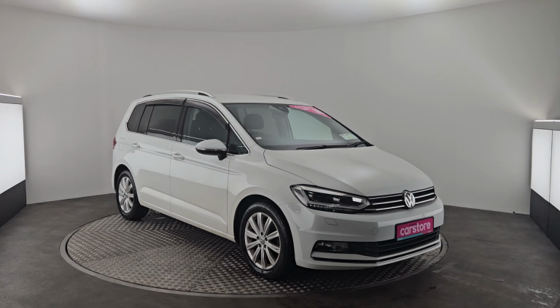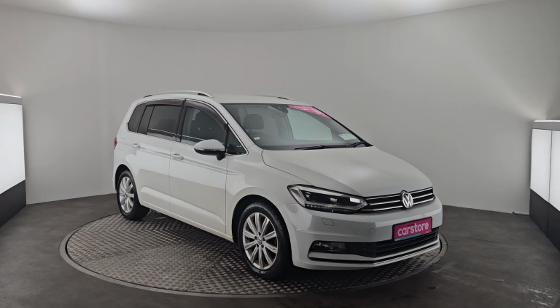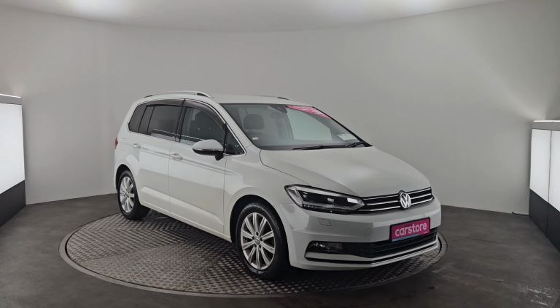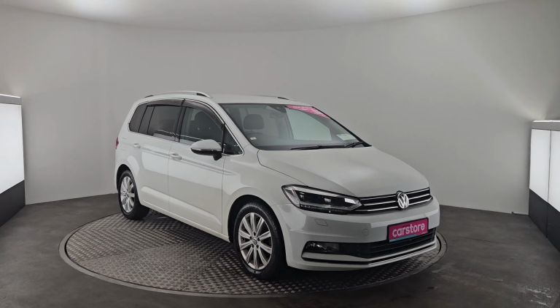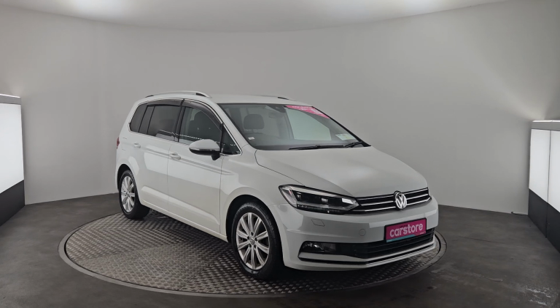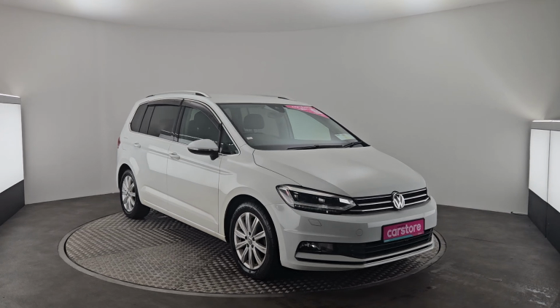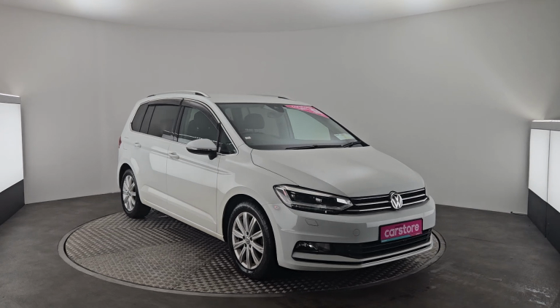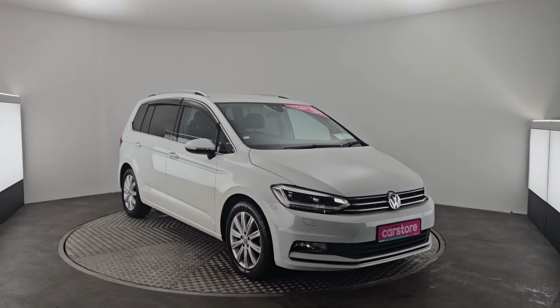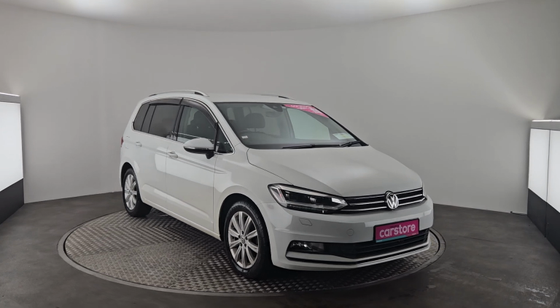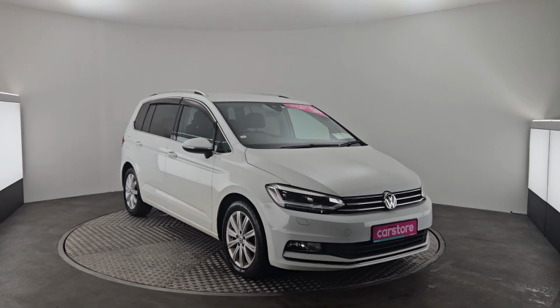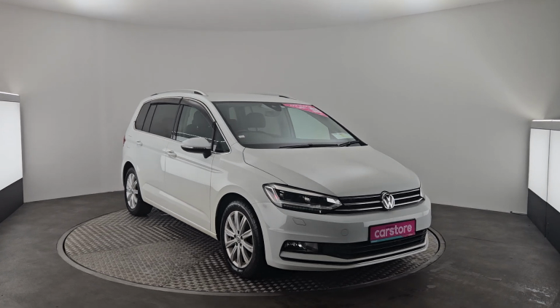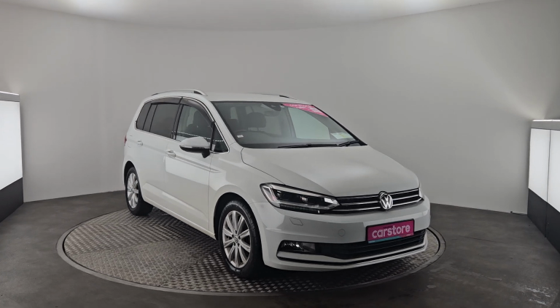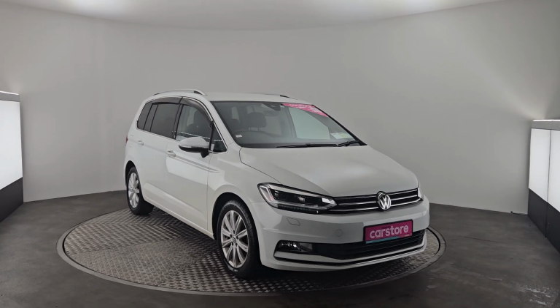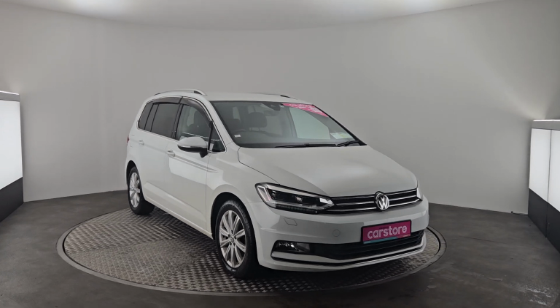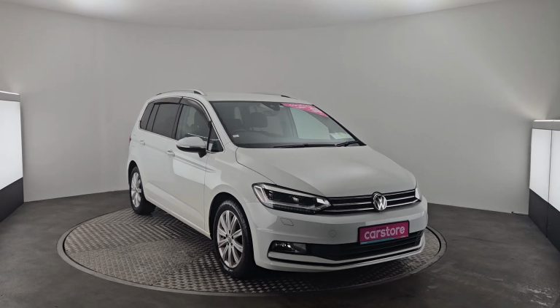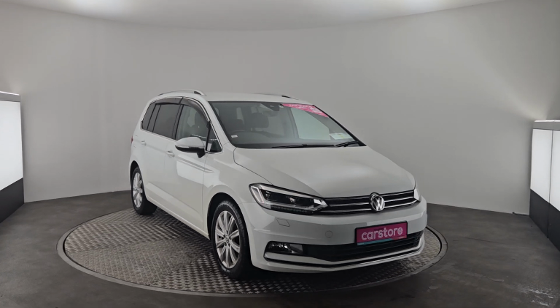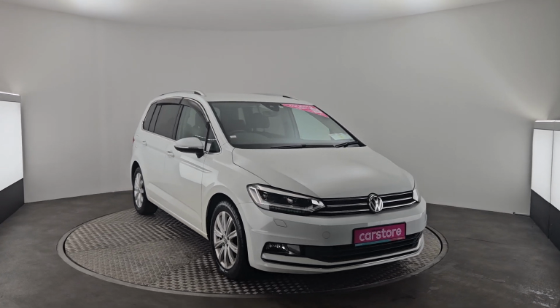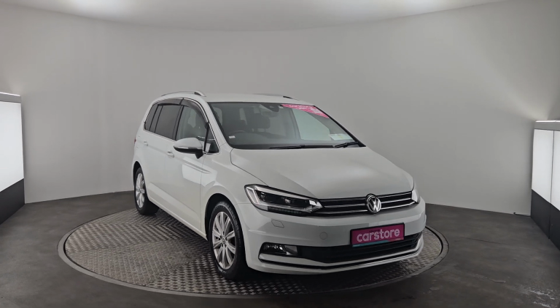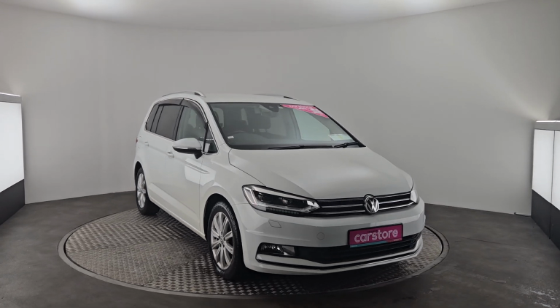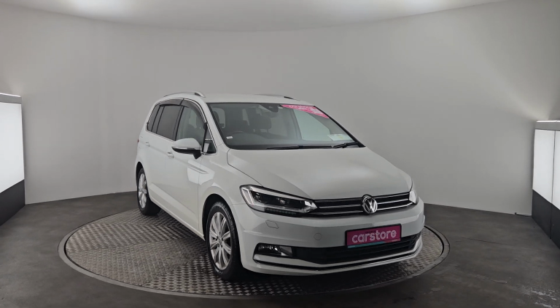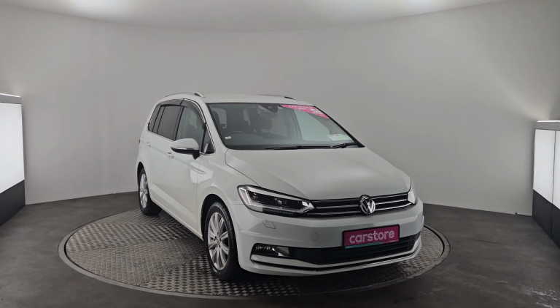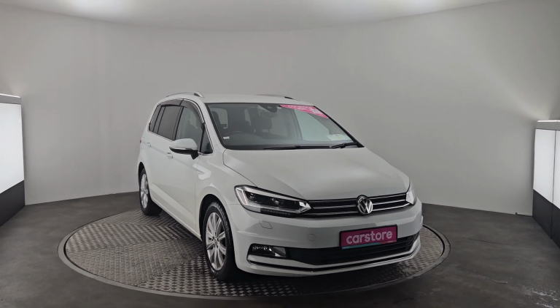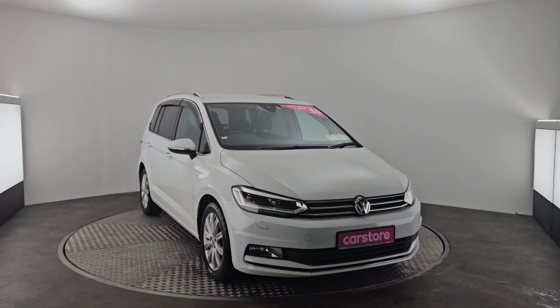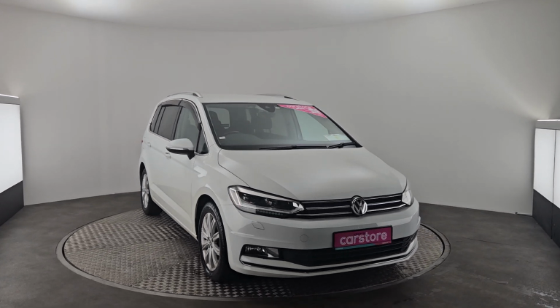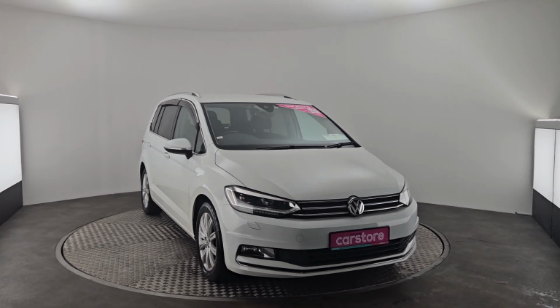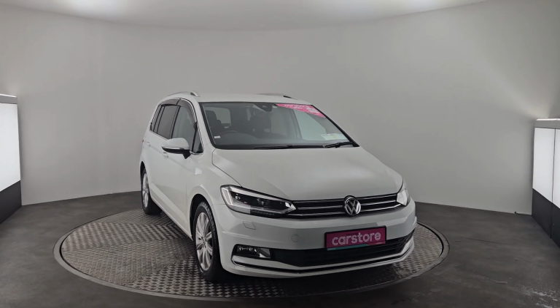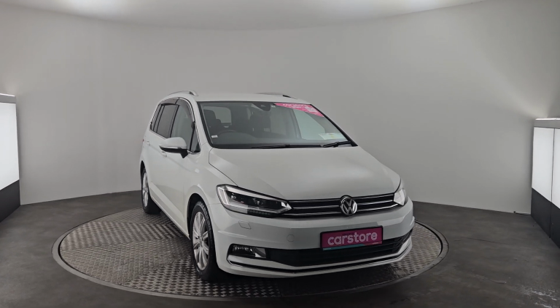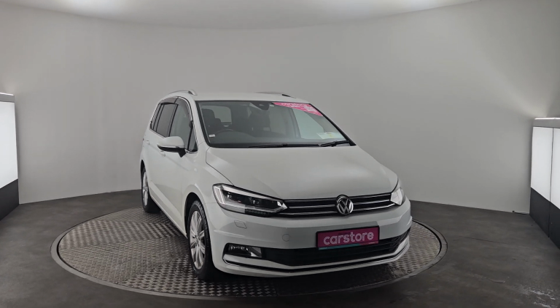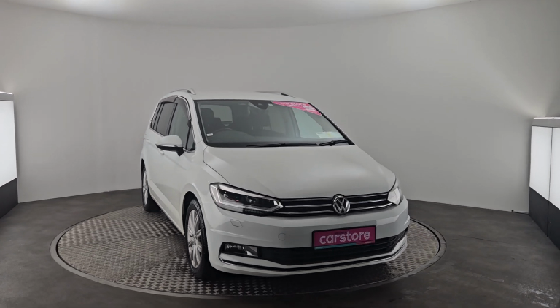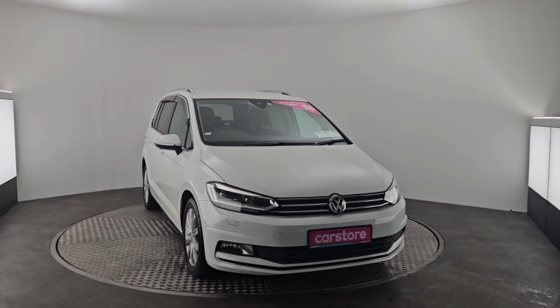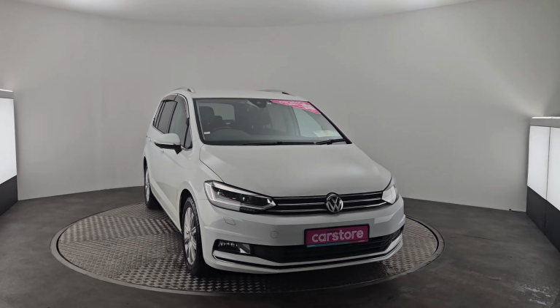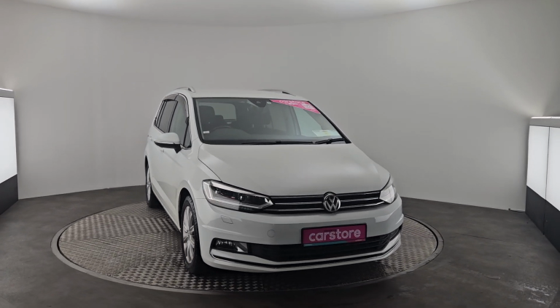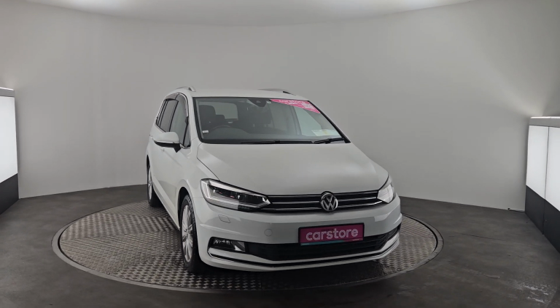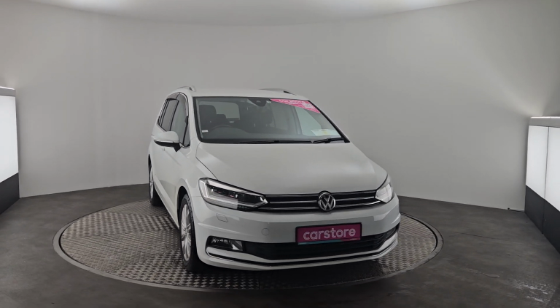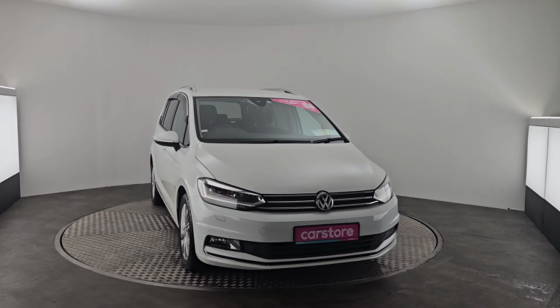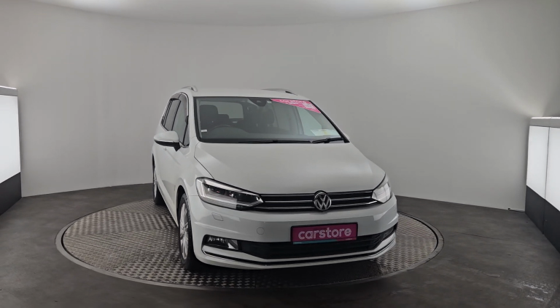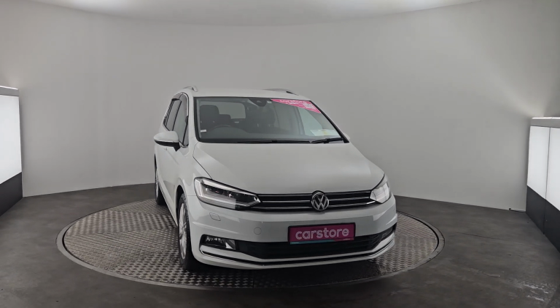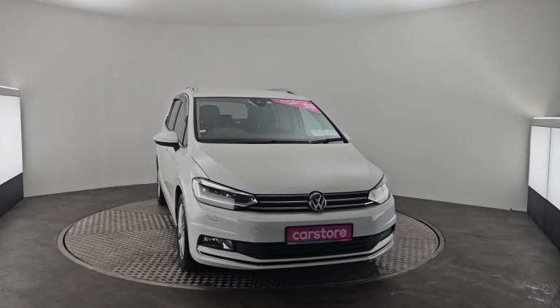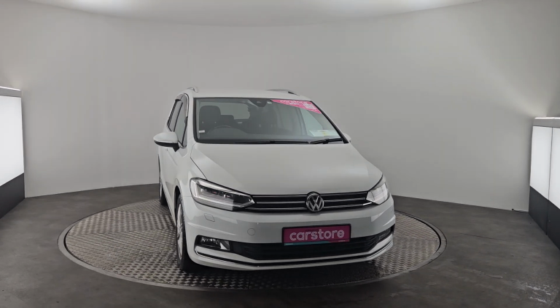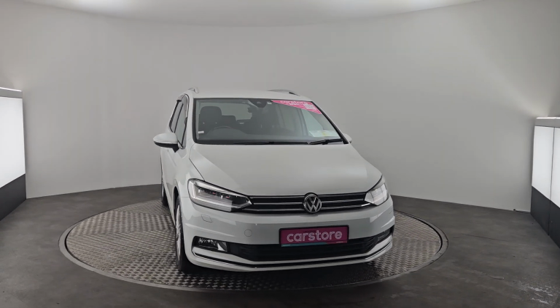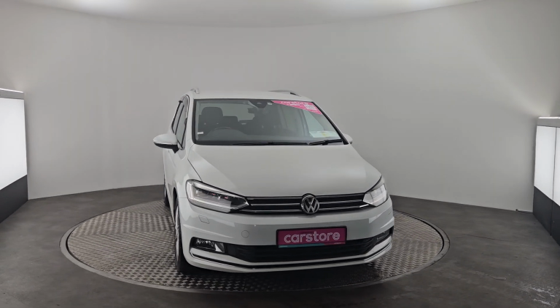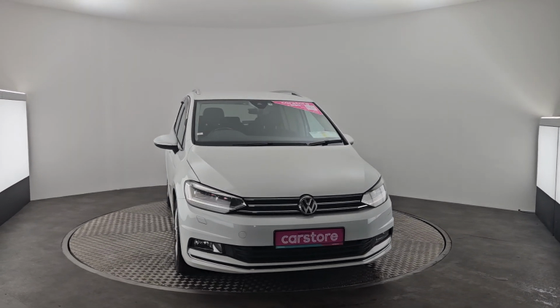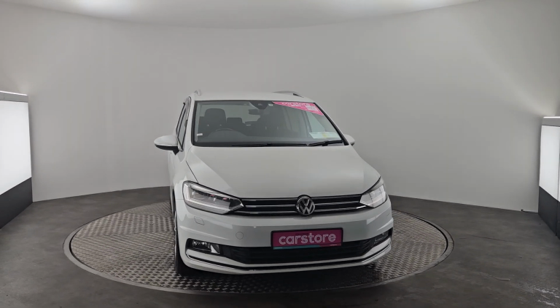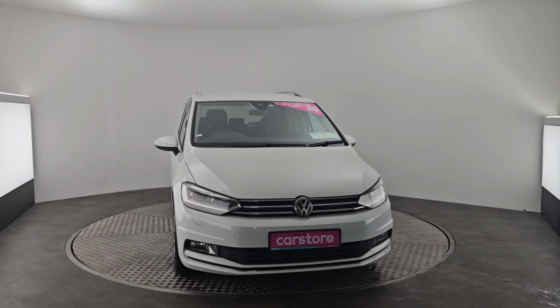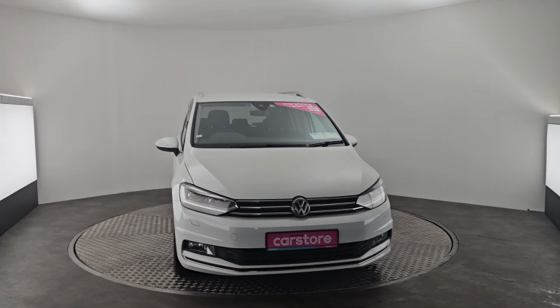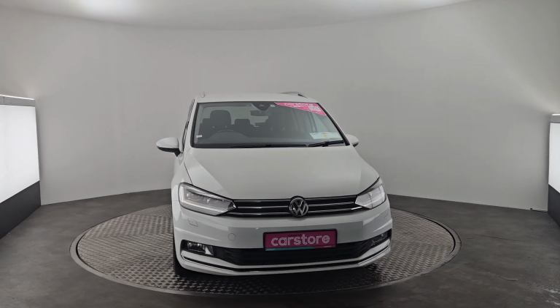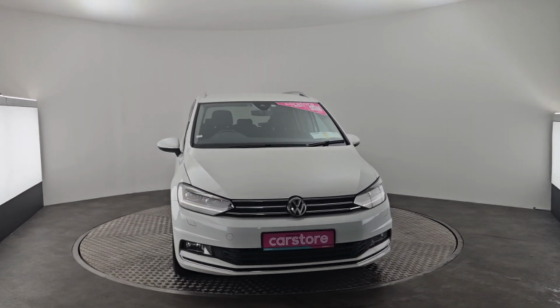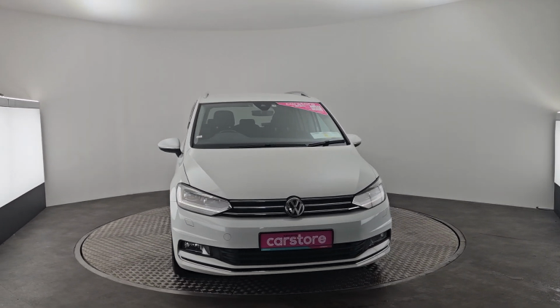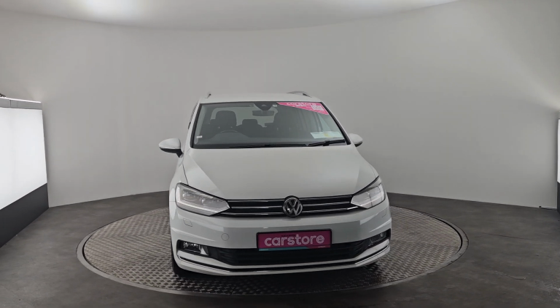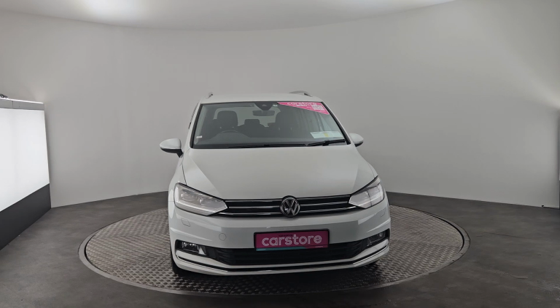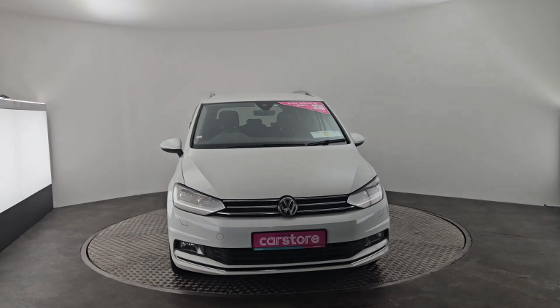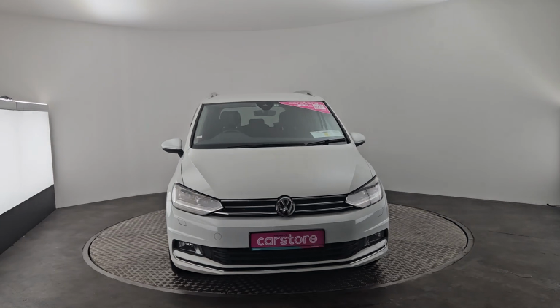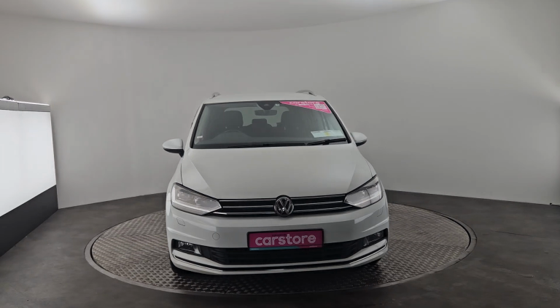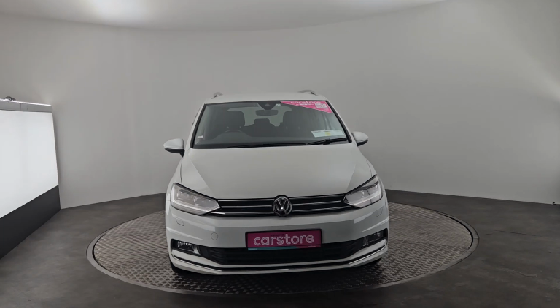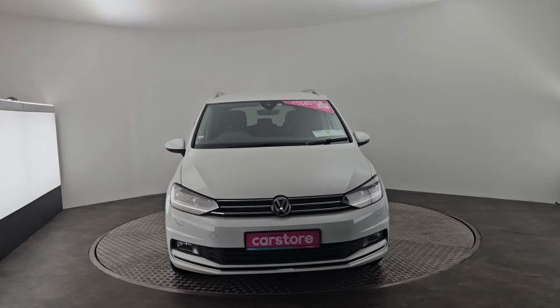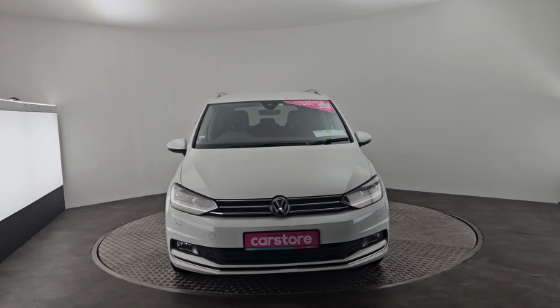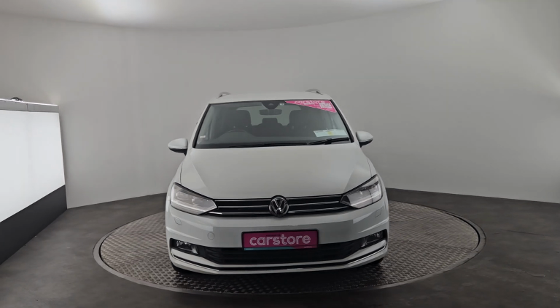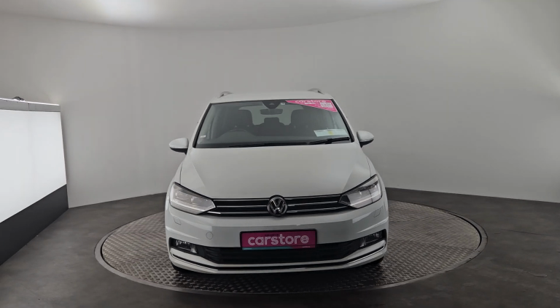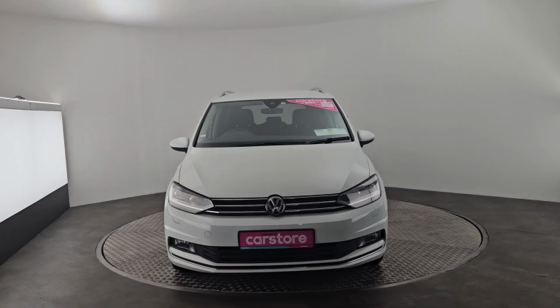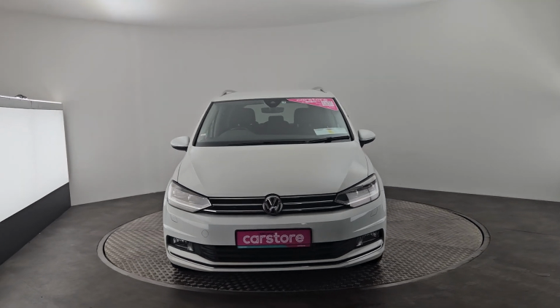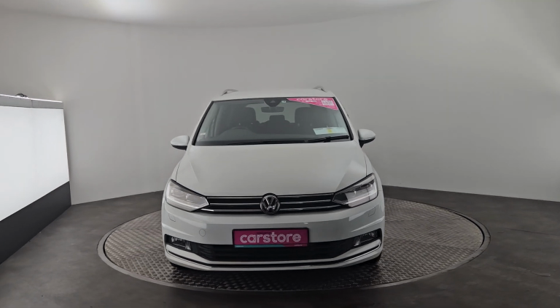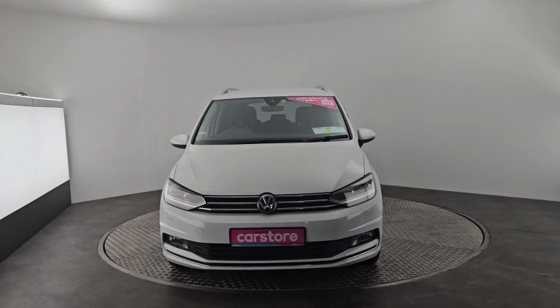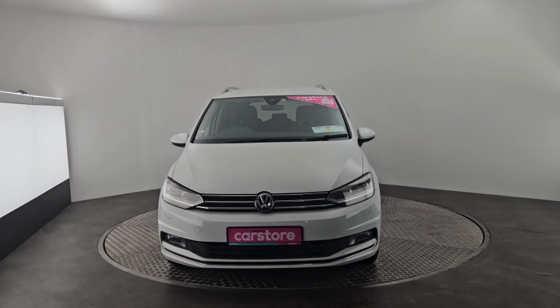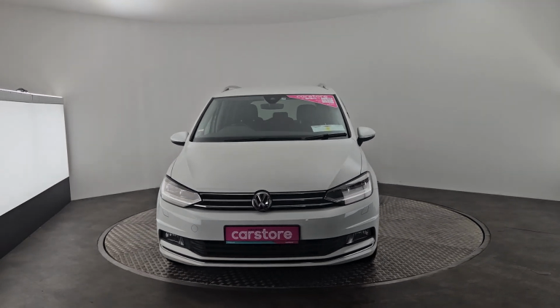Hello, it's Eben here from Kiri's Car Store in Cork. Today we have a beautiful 2017 Volkswagen Touran finished in a lovely white.